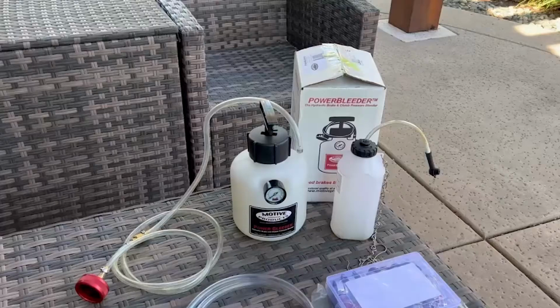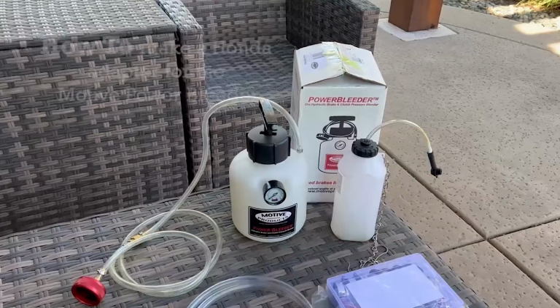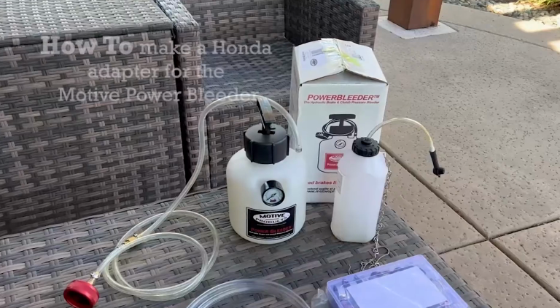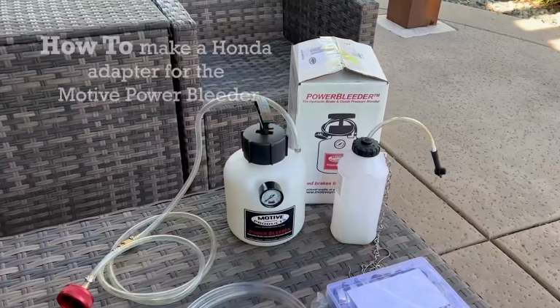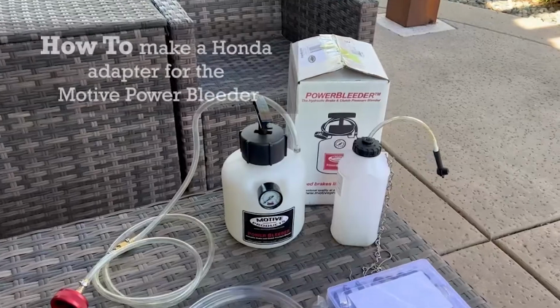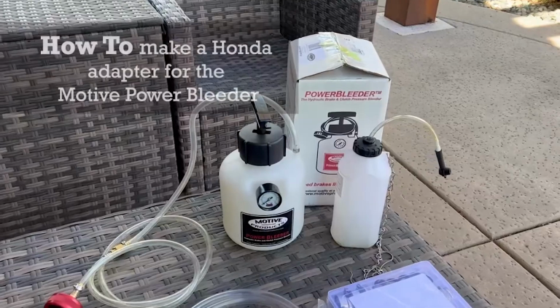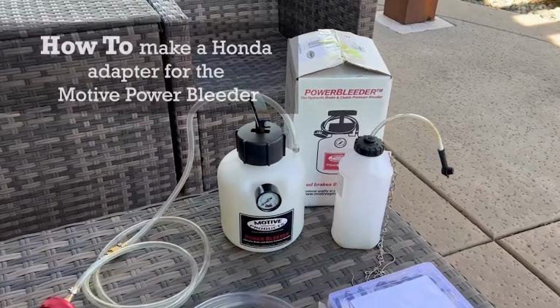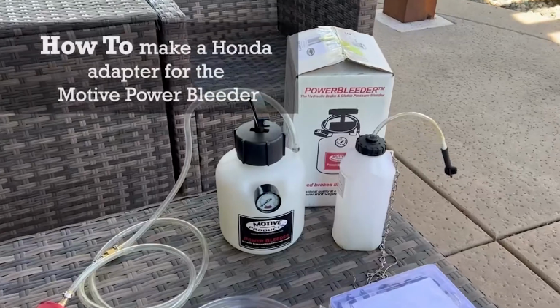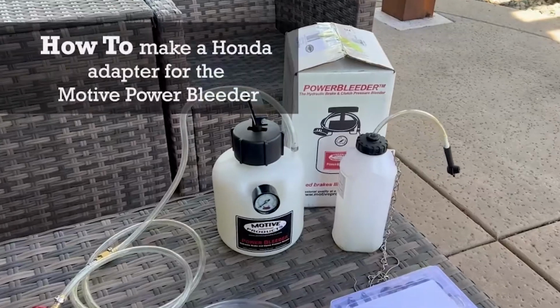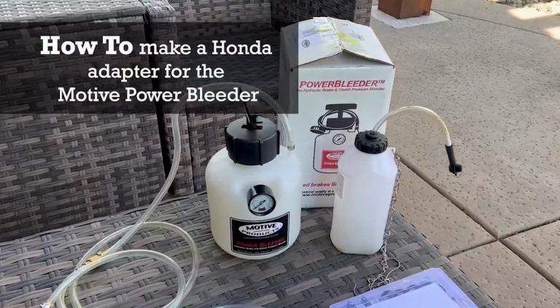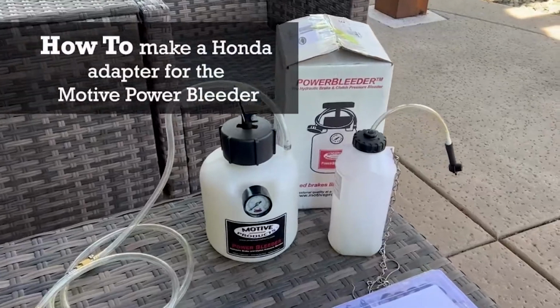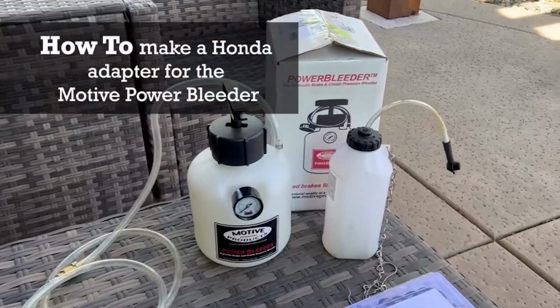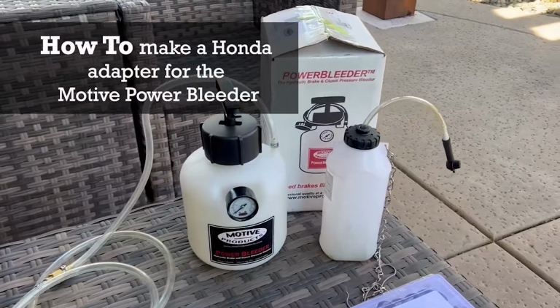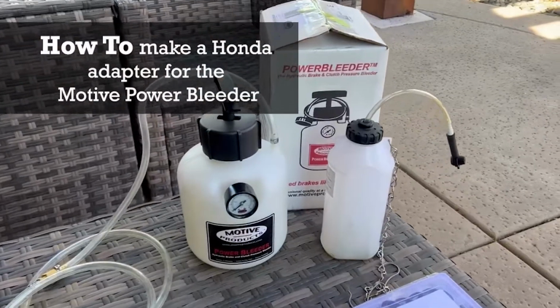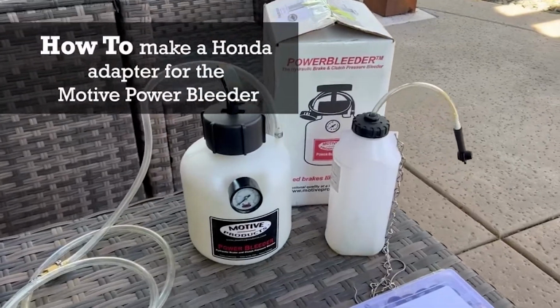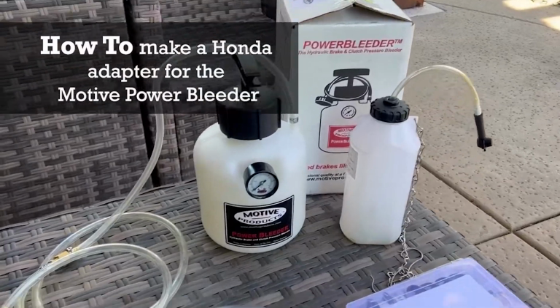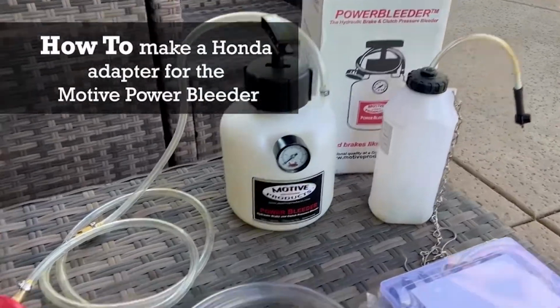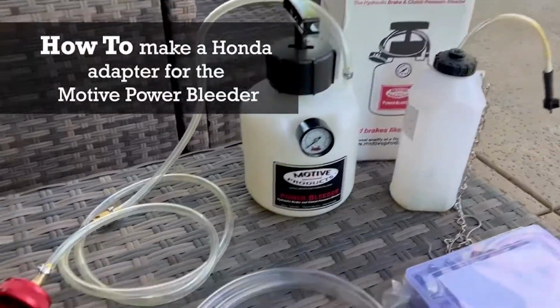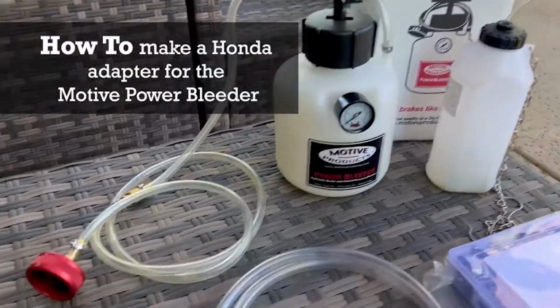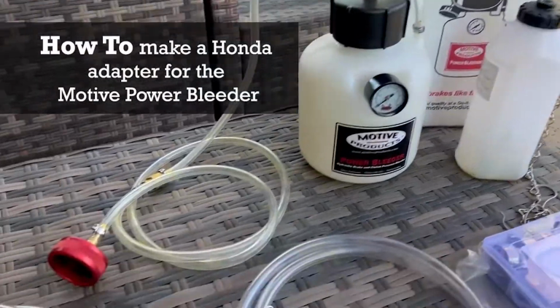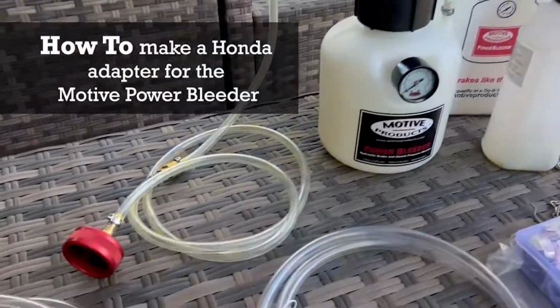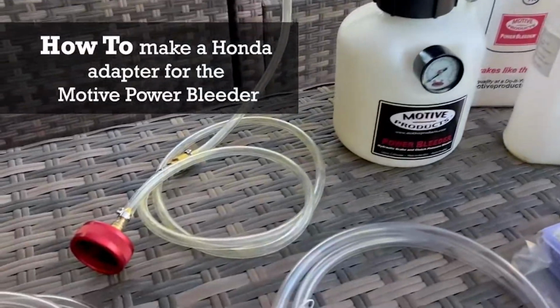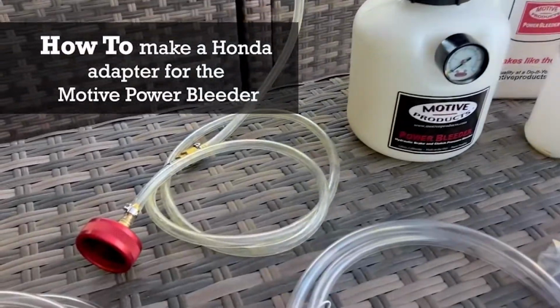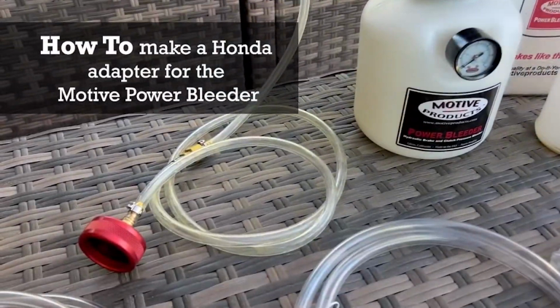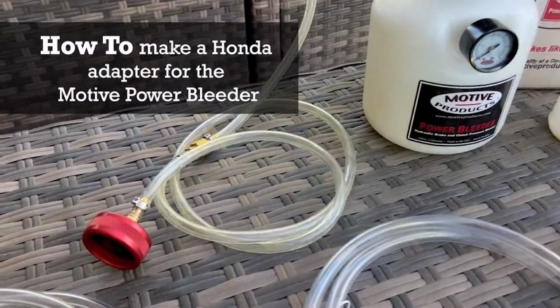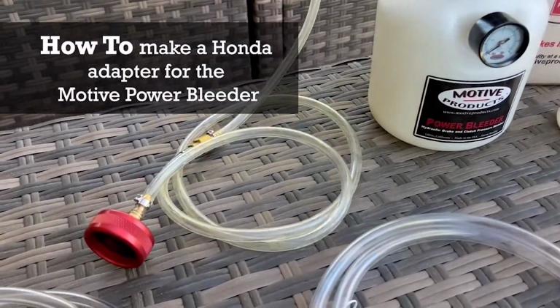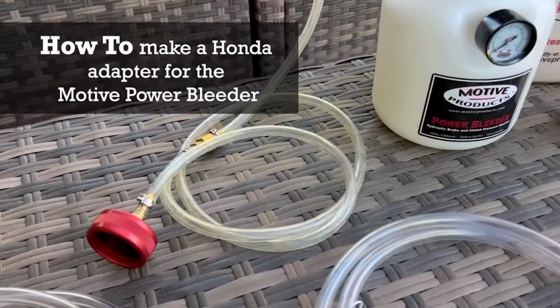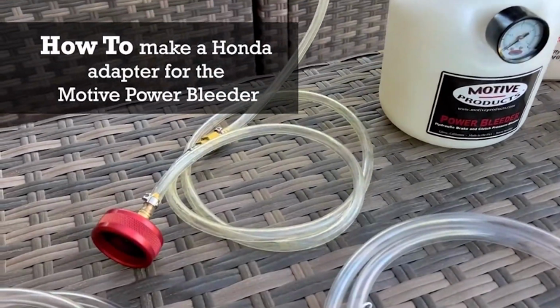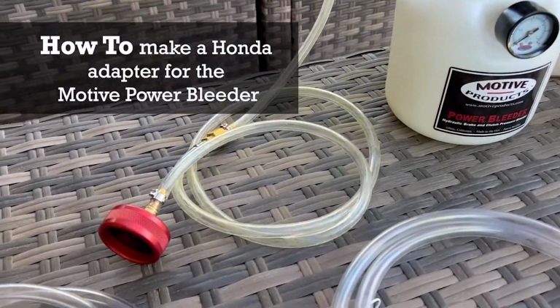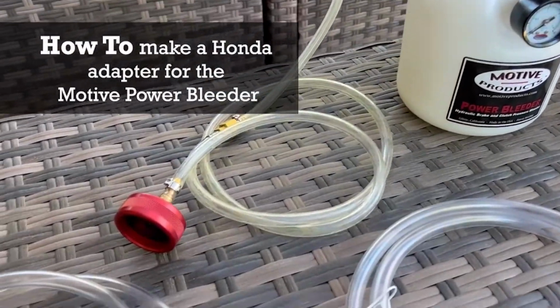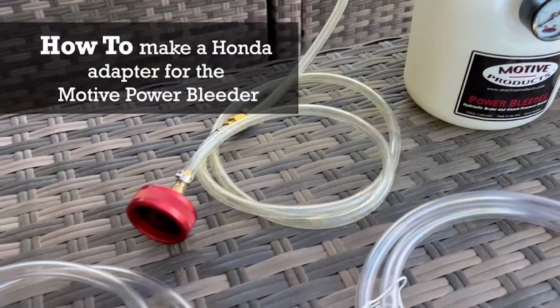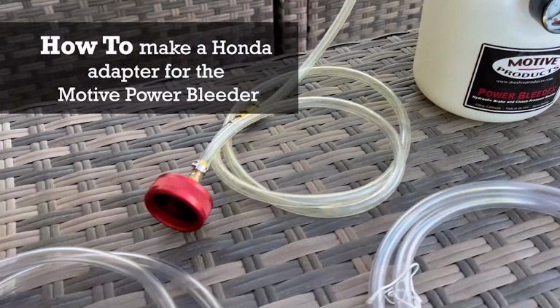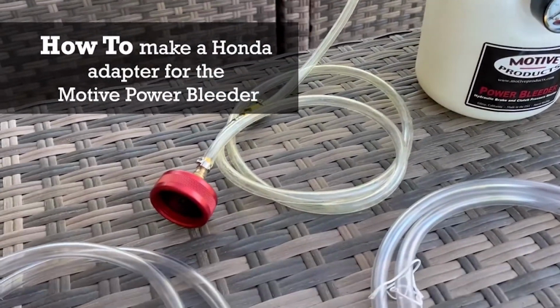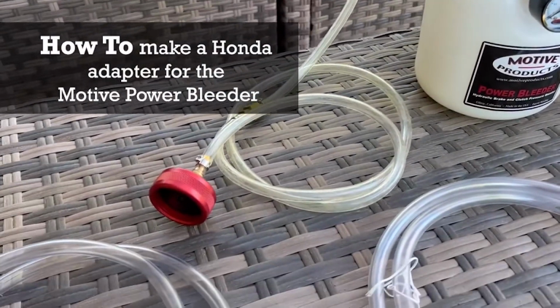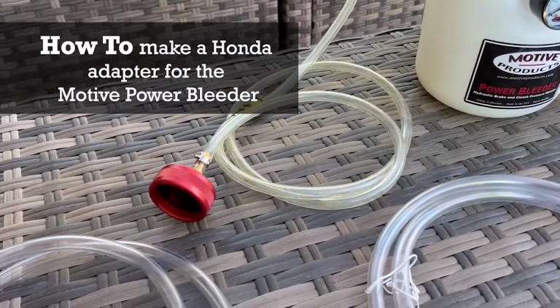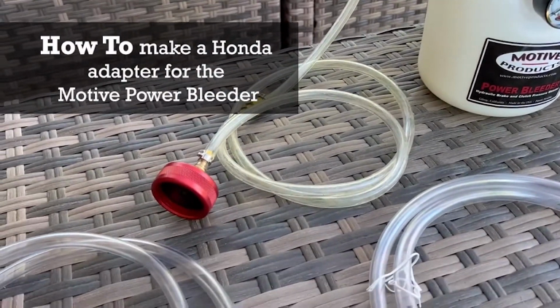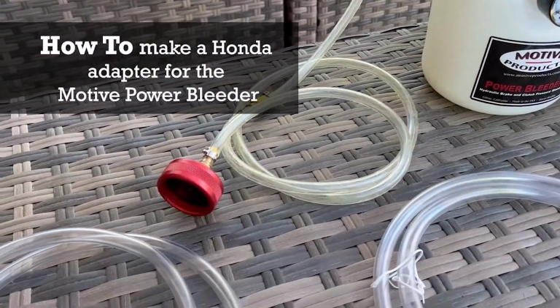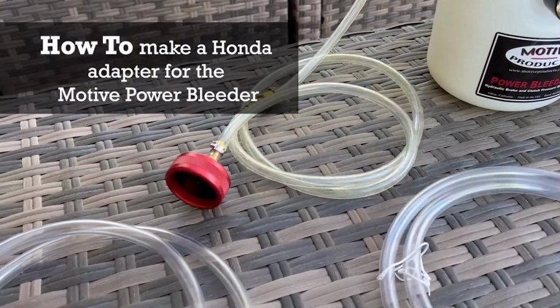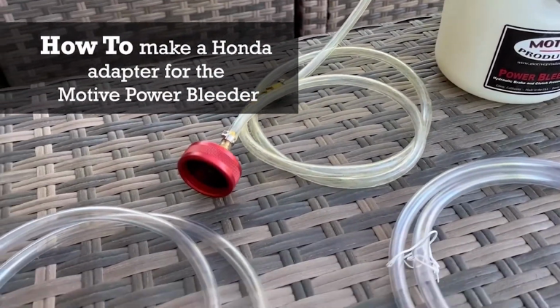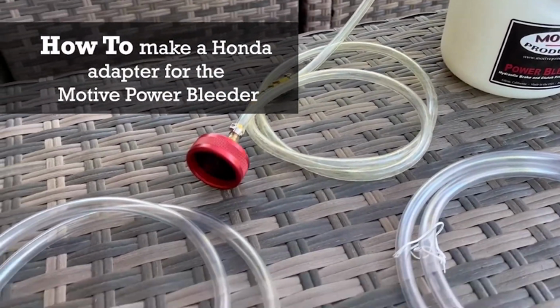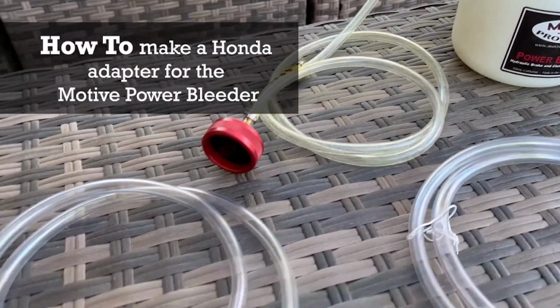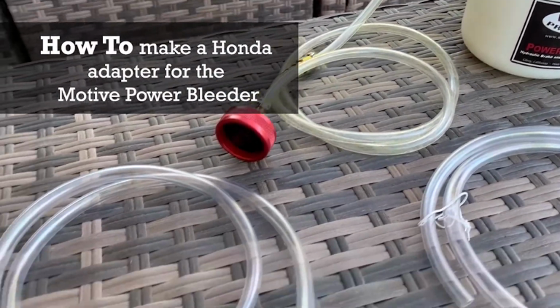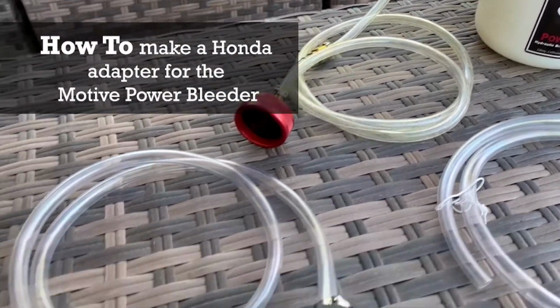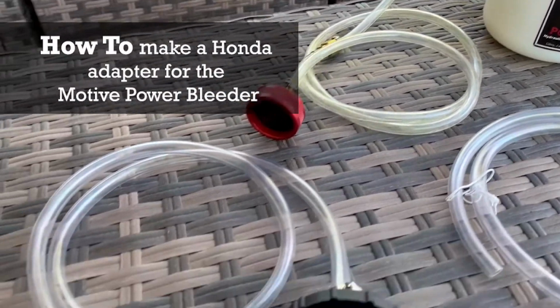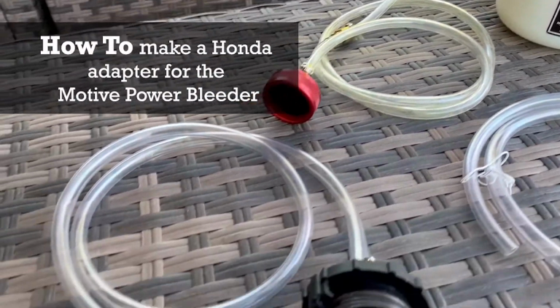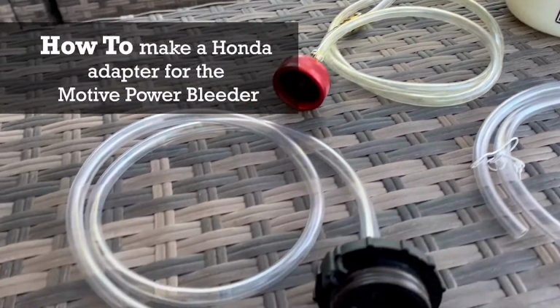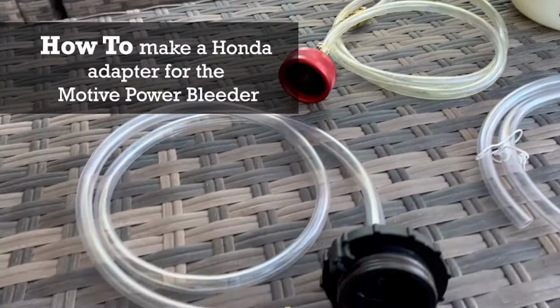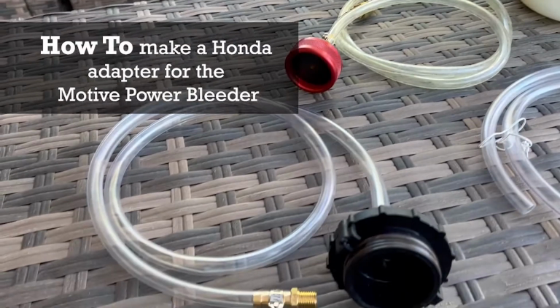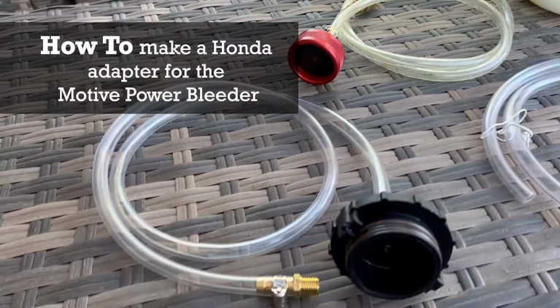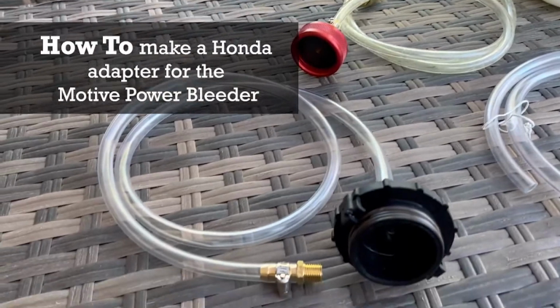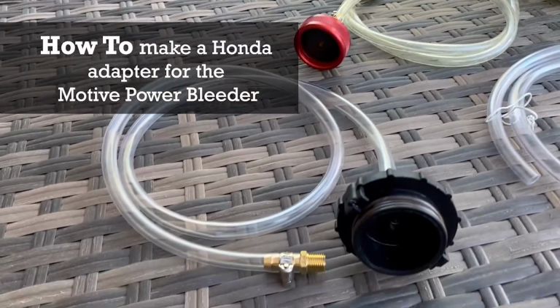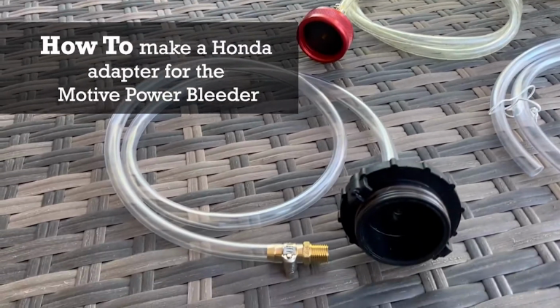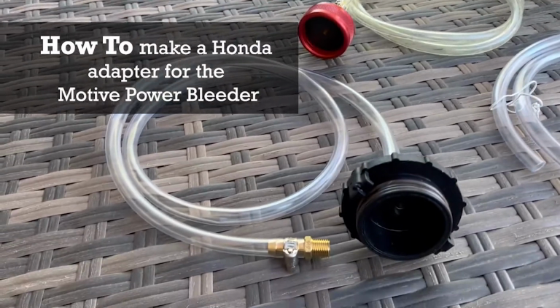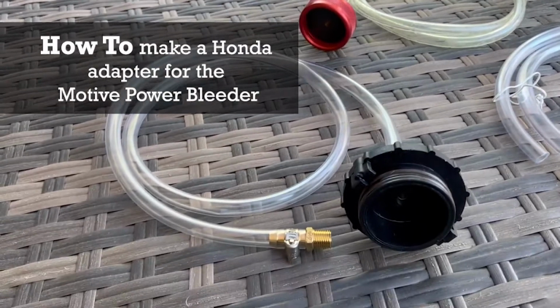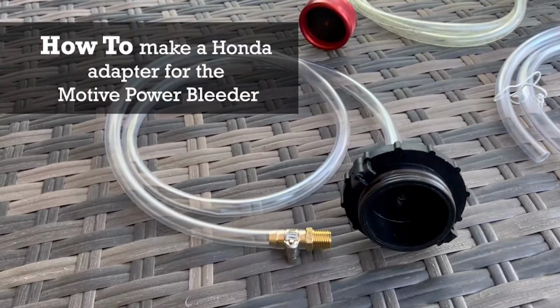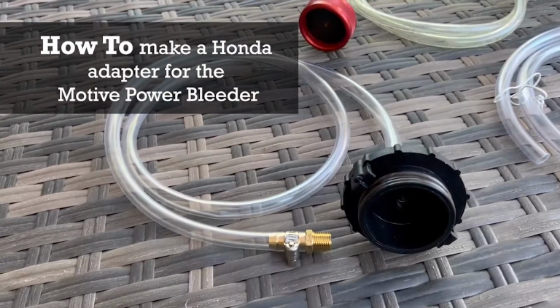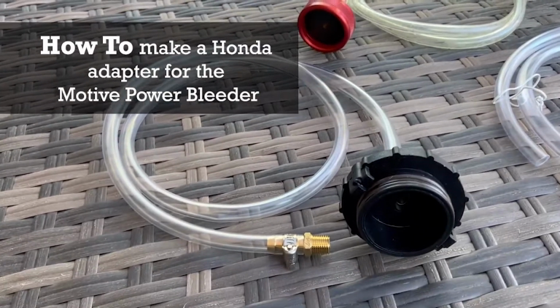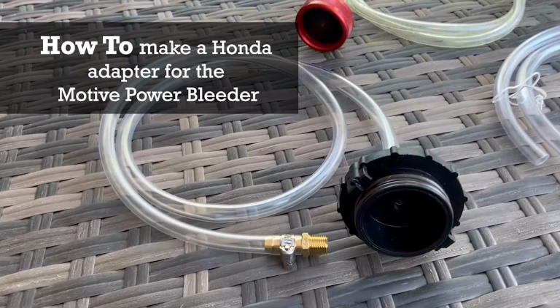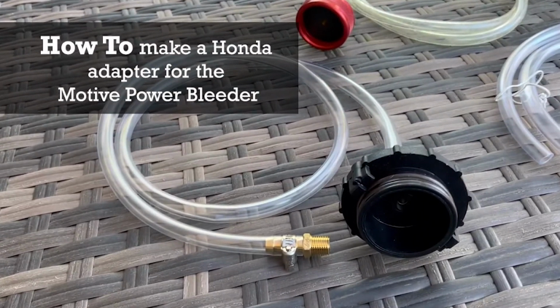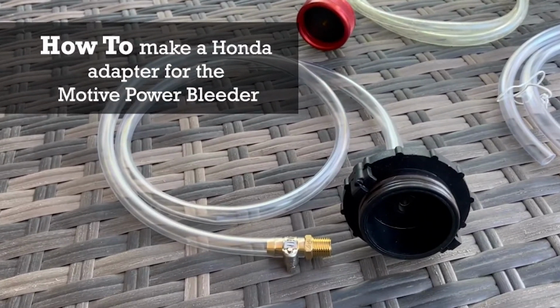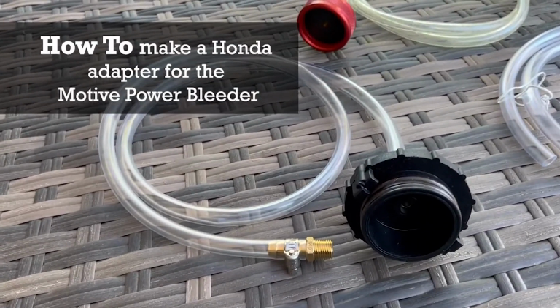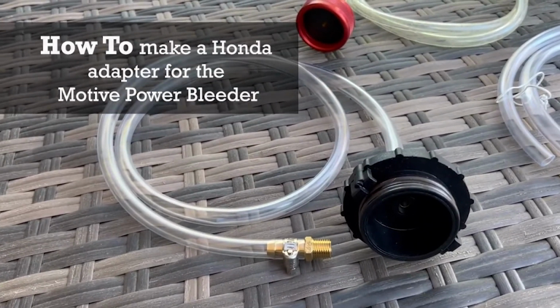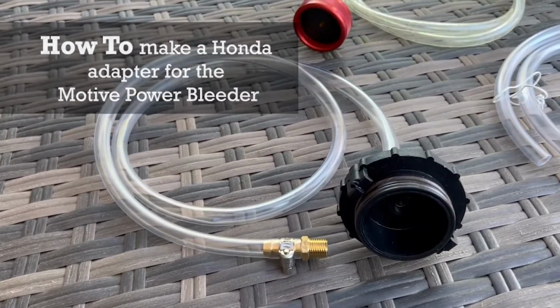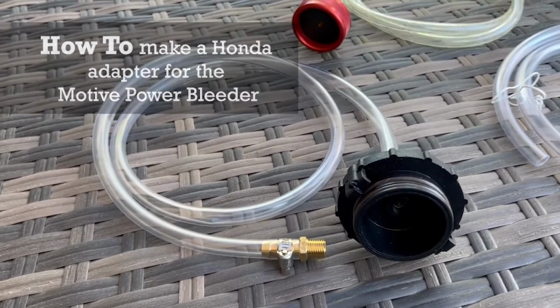What's up everybody? If you have a Motive Power Bleeder, this video is going to show you how to make an adapter to fit Hondas.